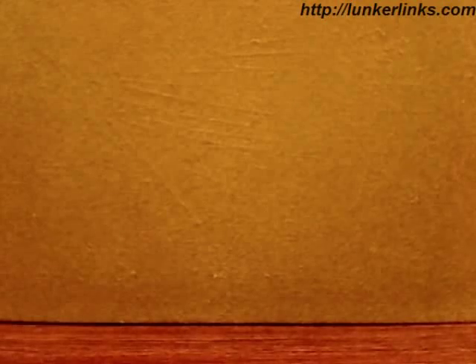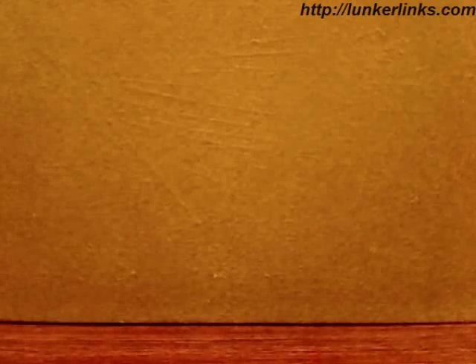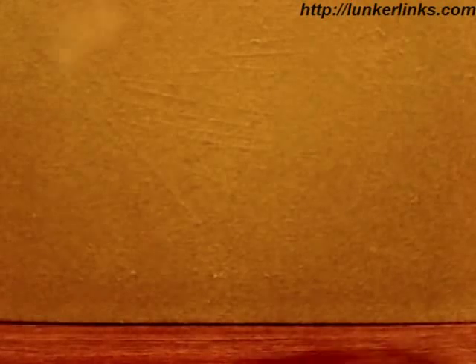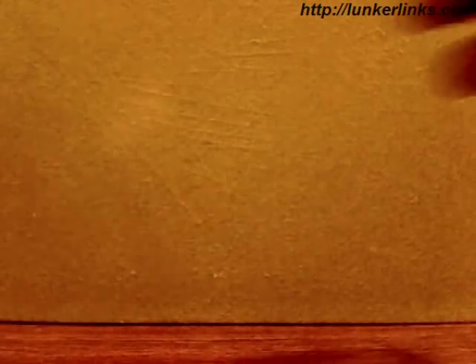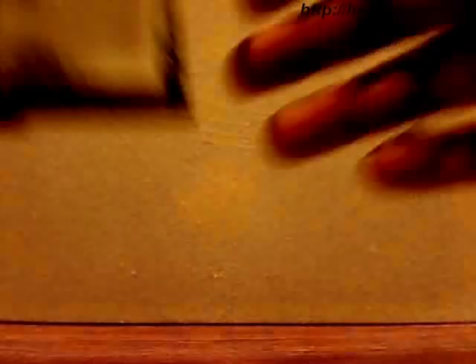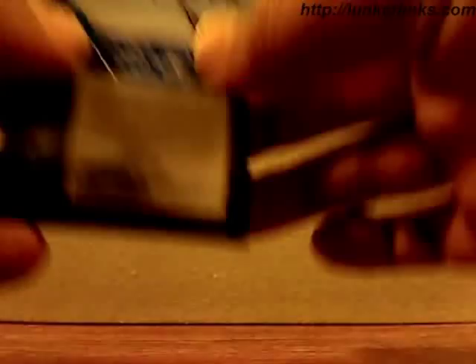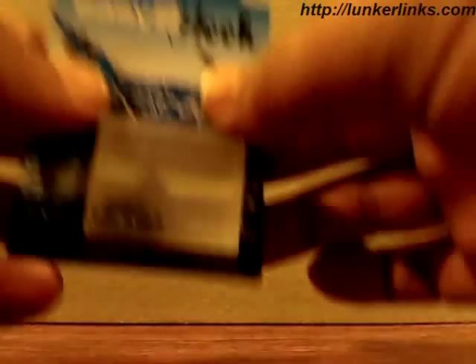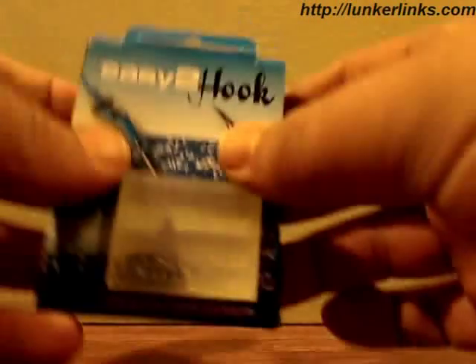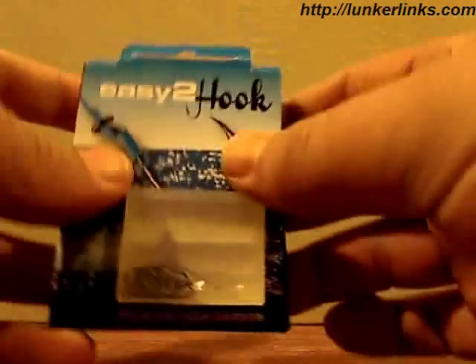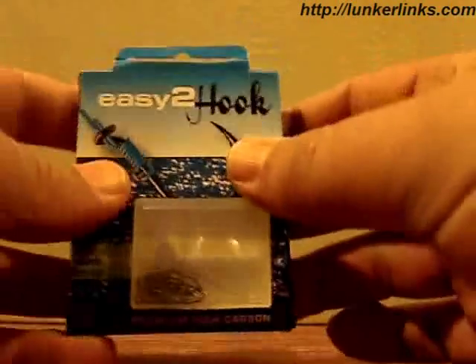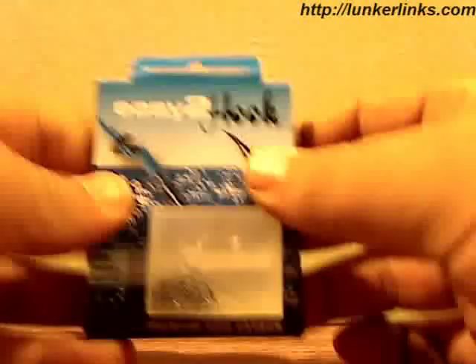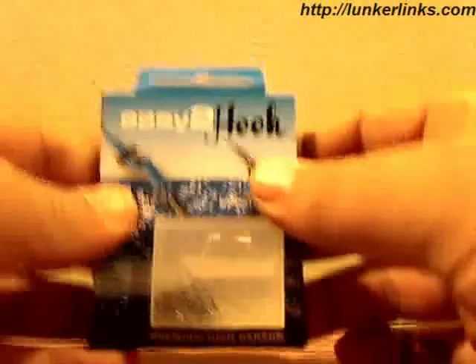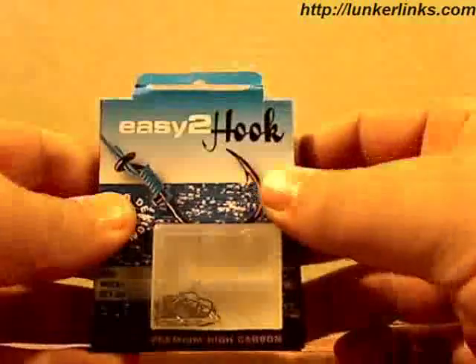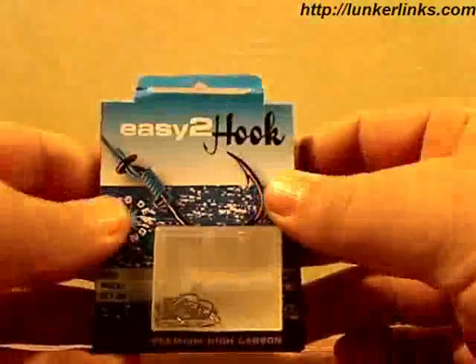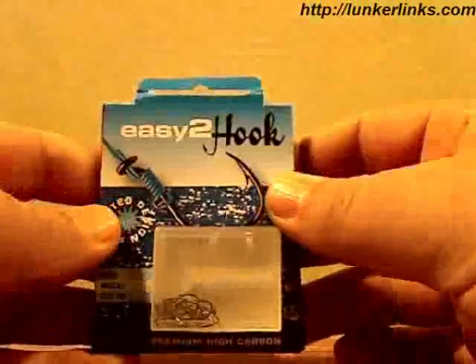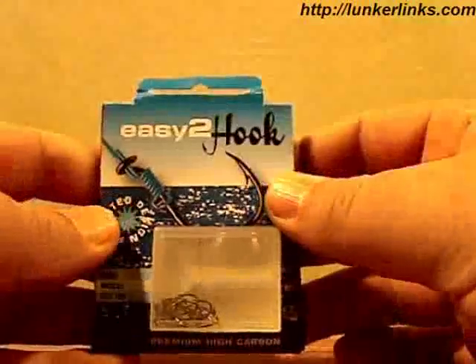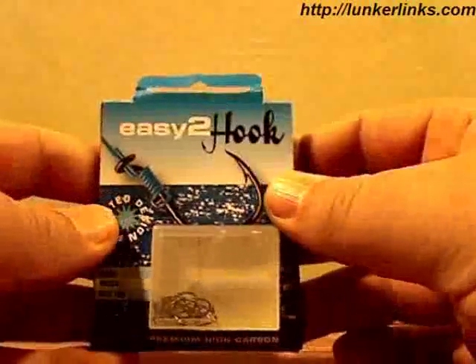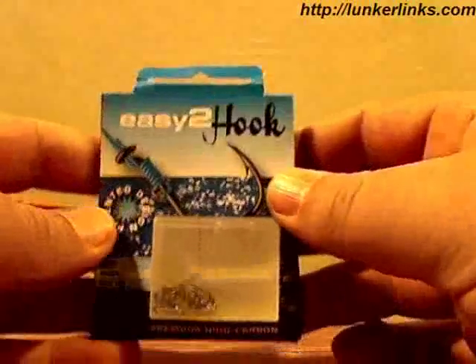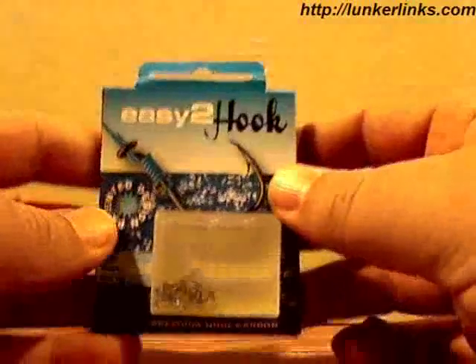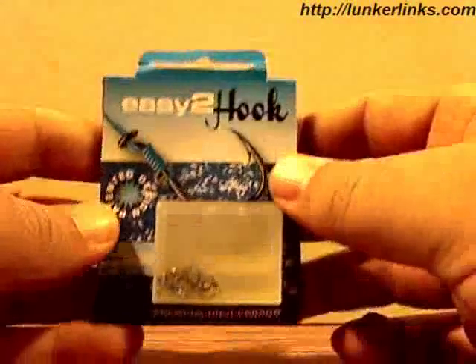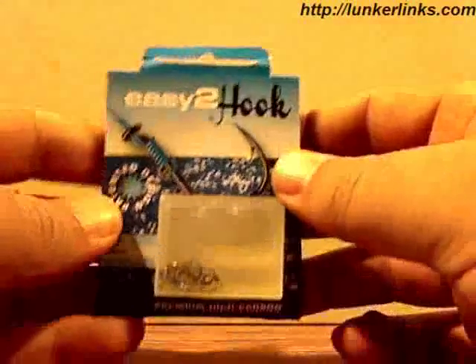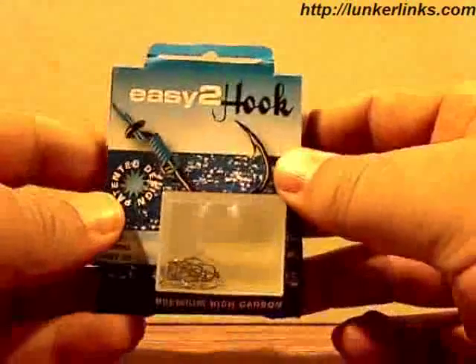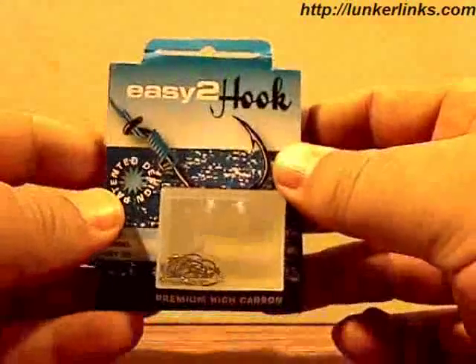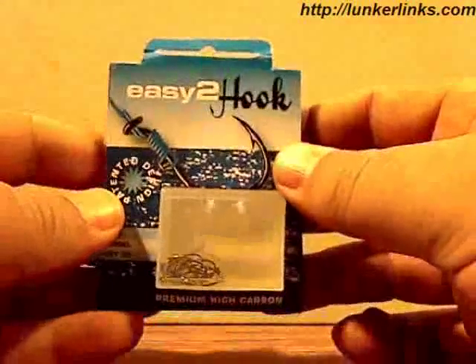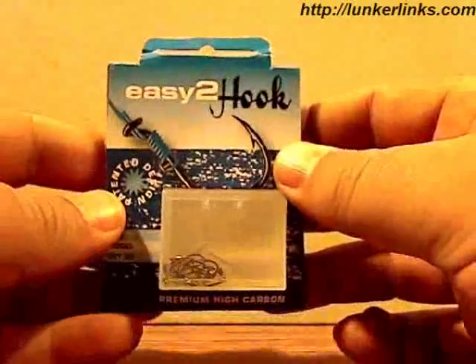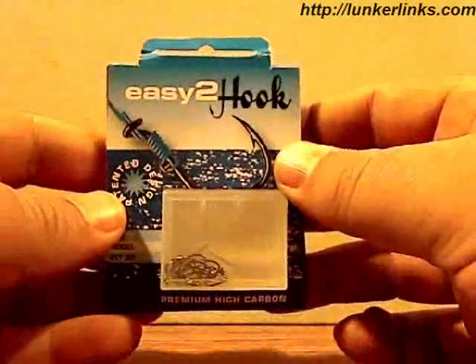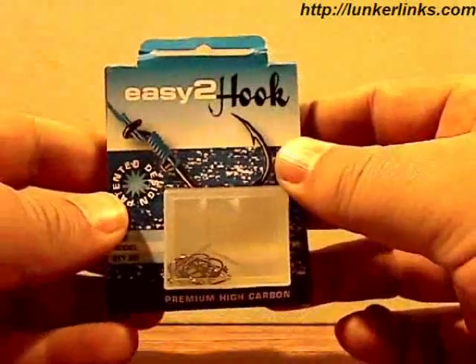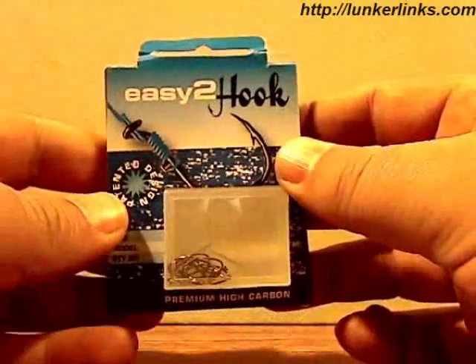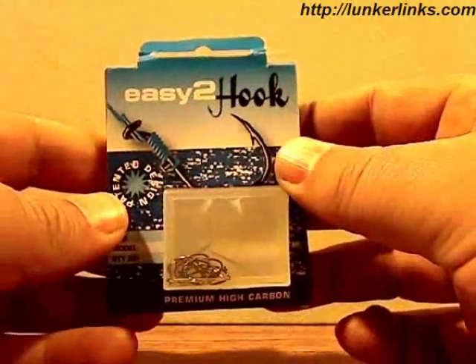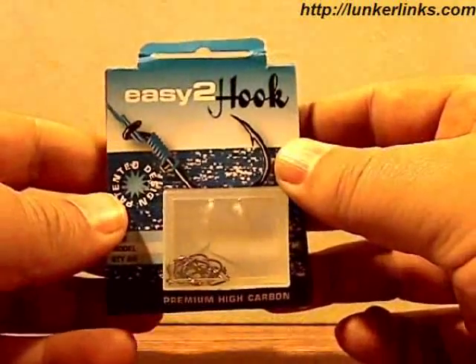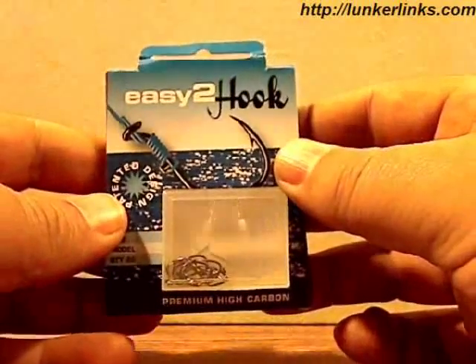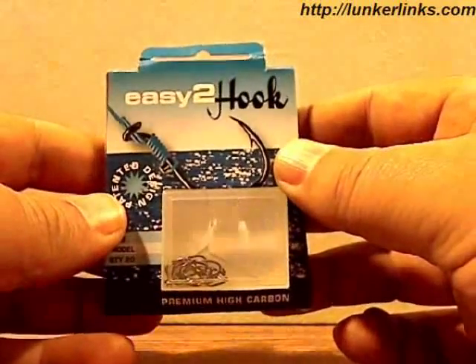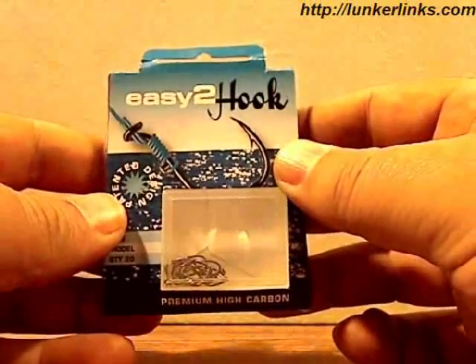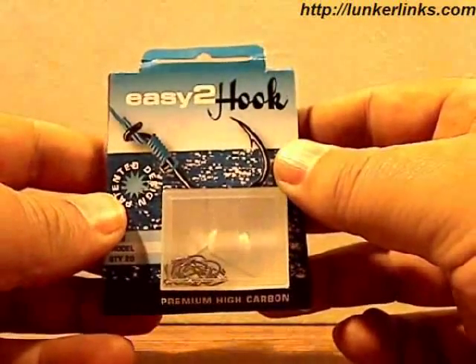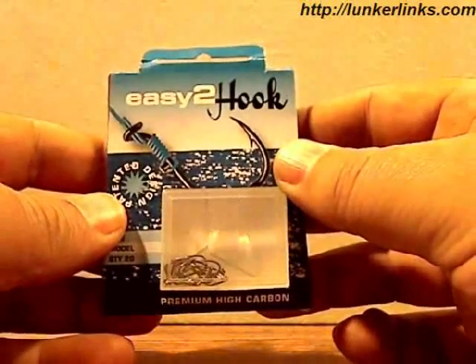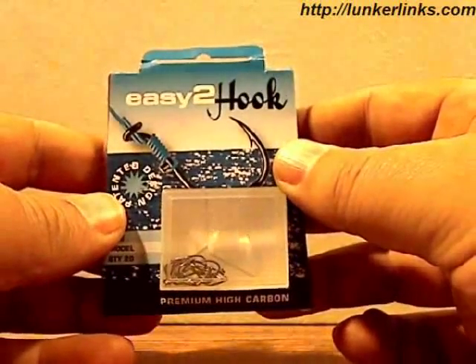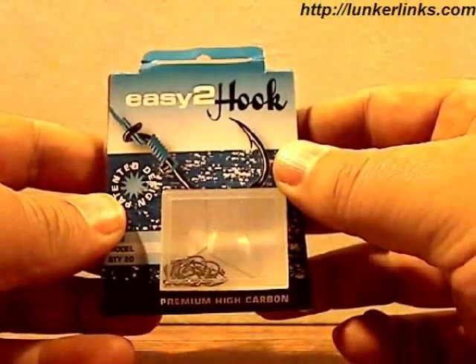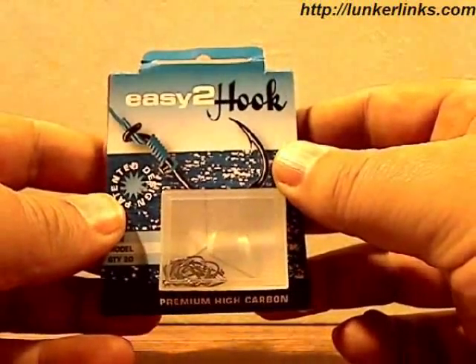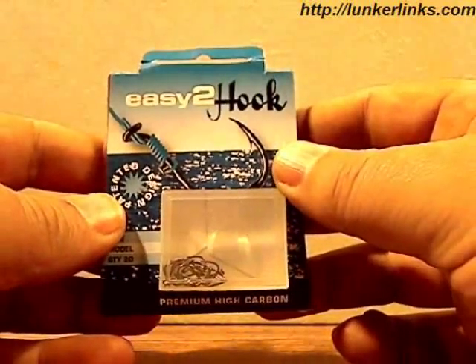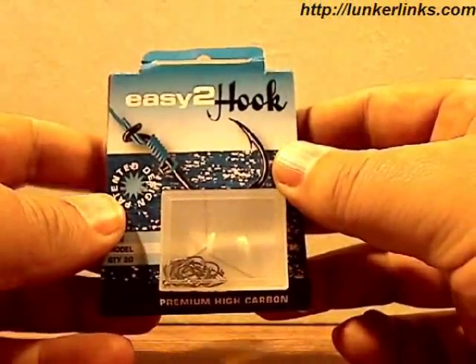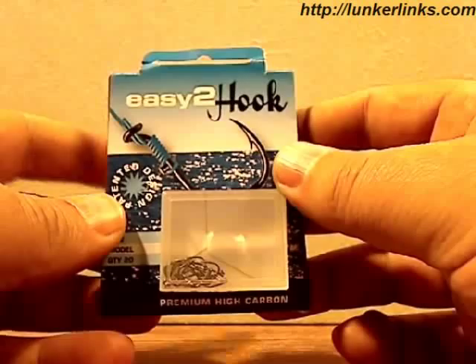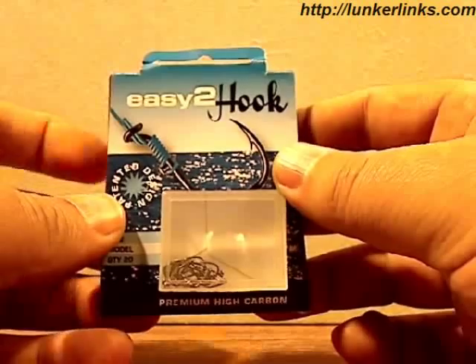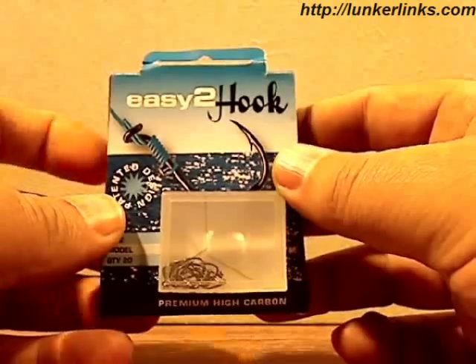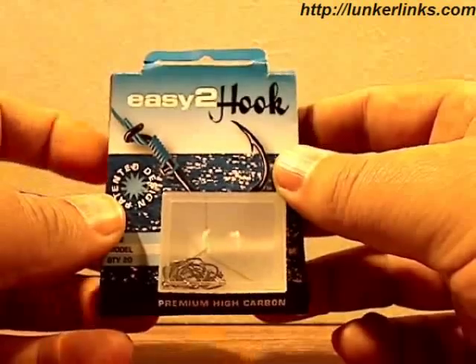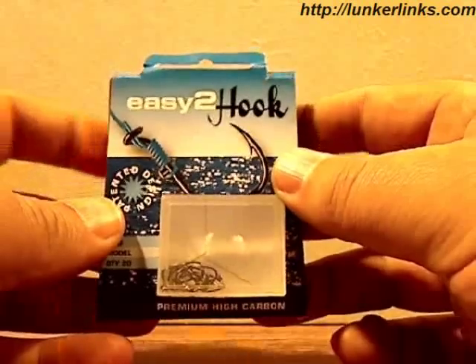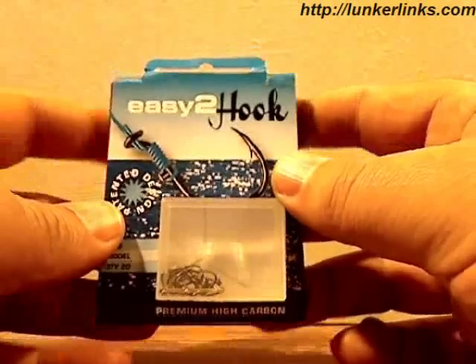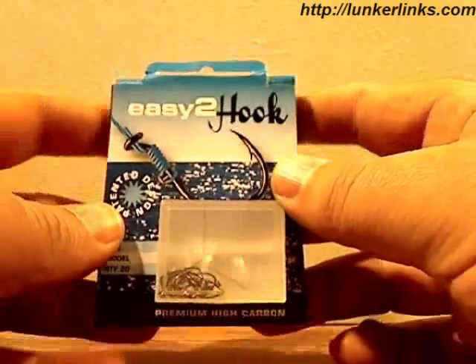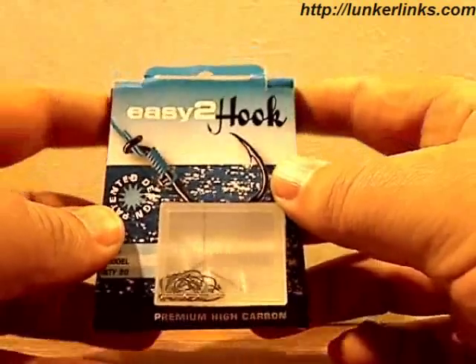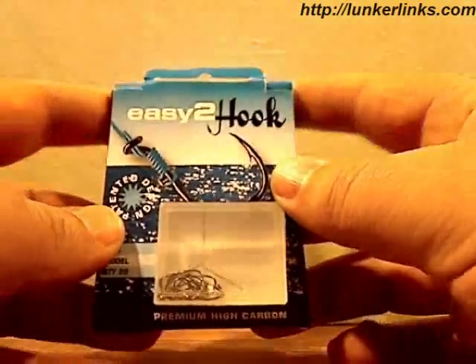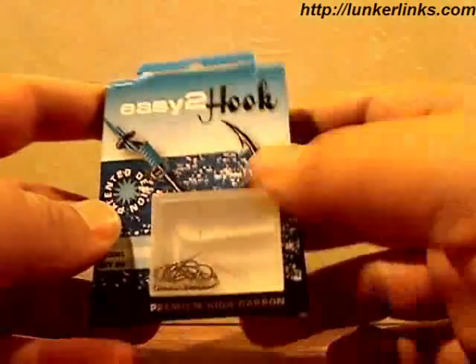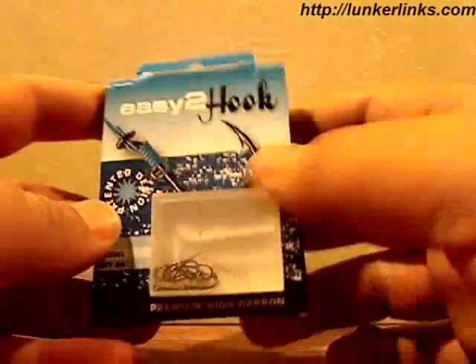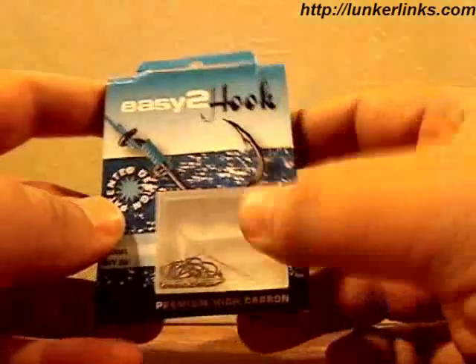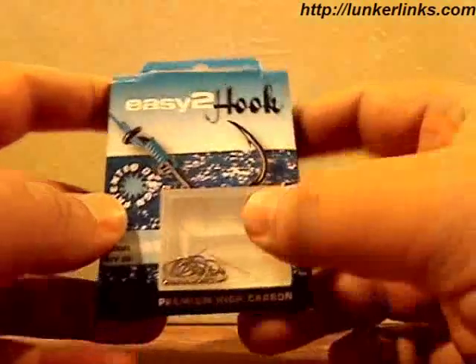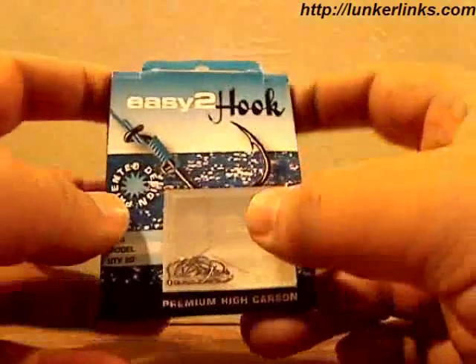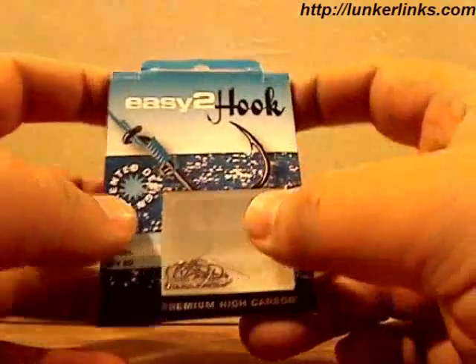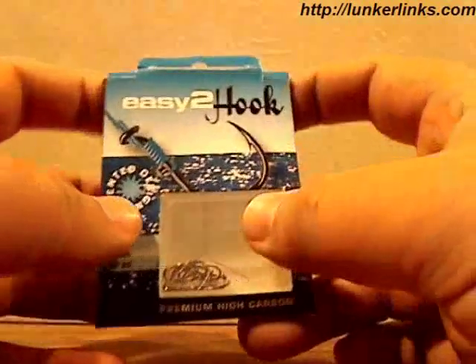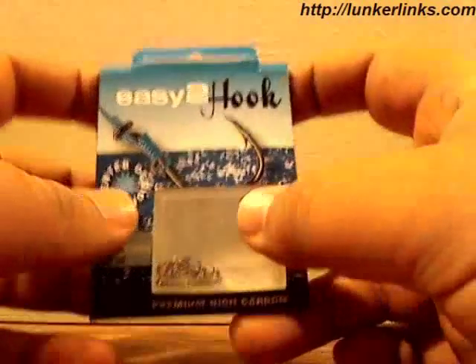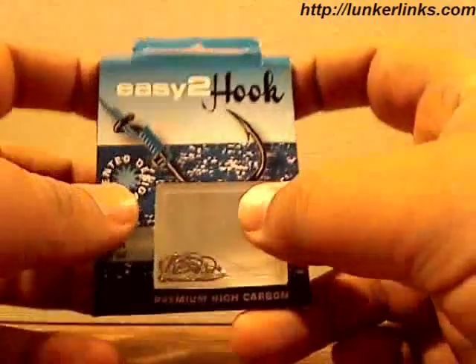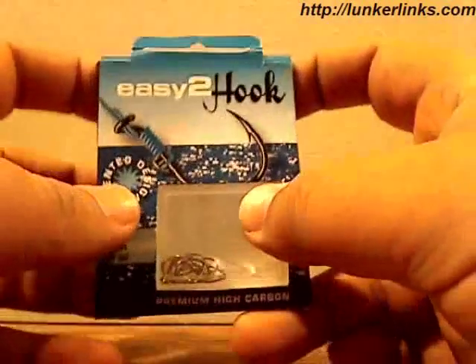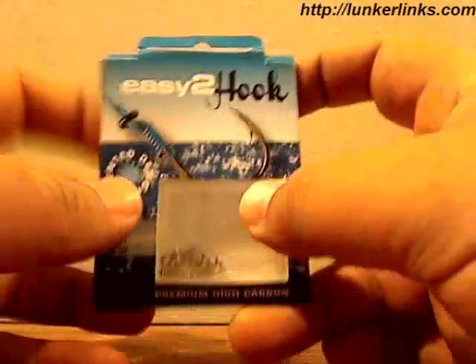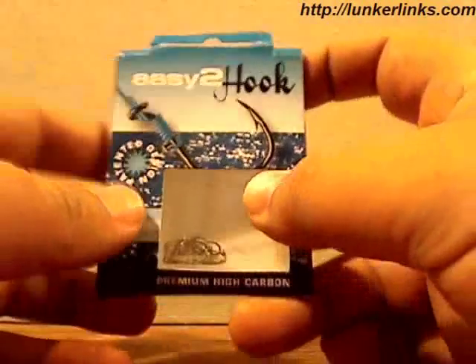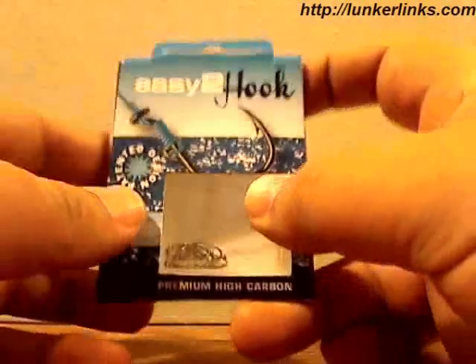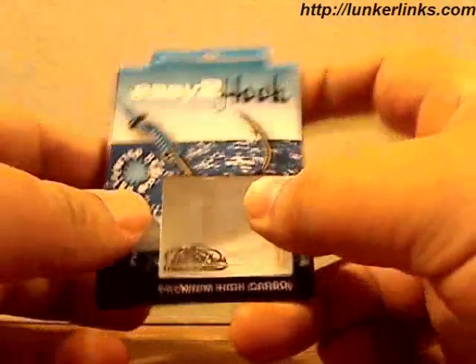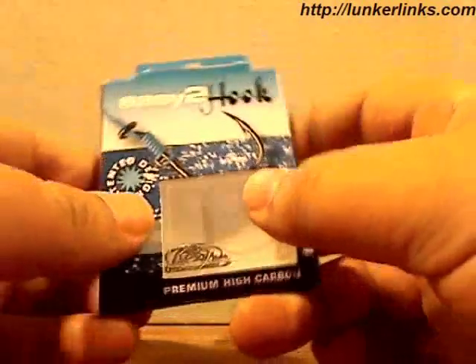Hey everybody, Steve at LunkerLinks here. Easy2Hooks sent us some of their newest hooks to try, to see what we thought about them.